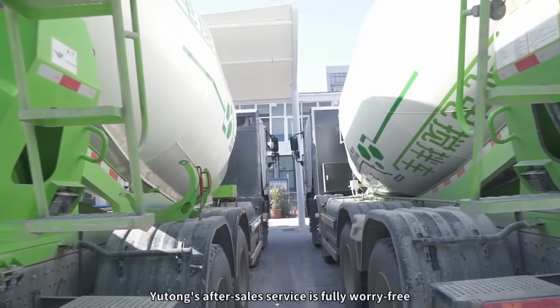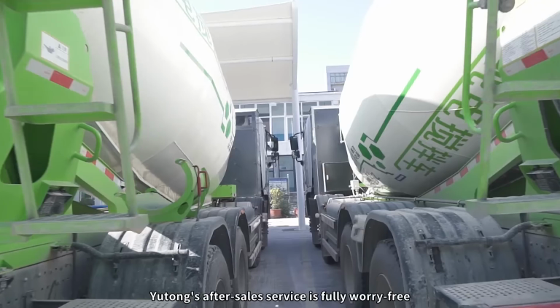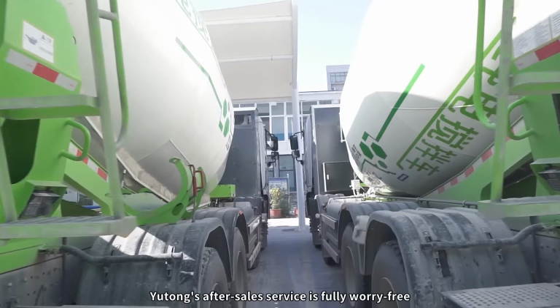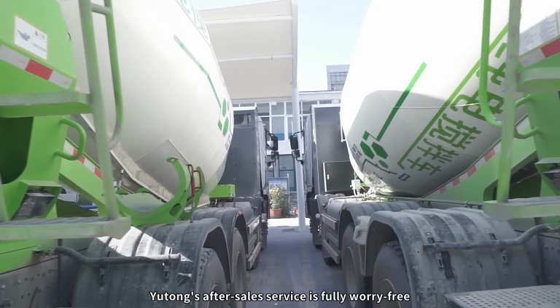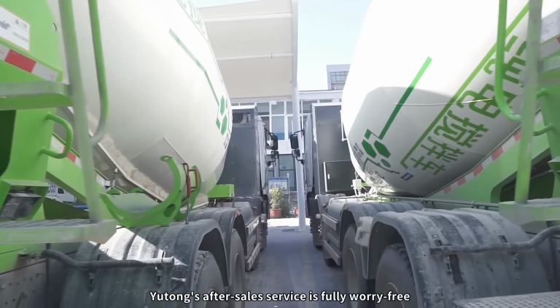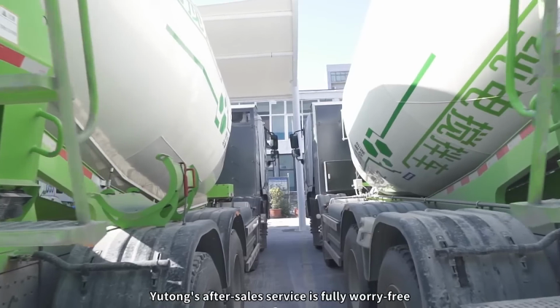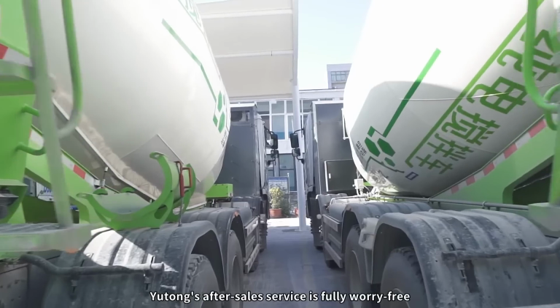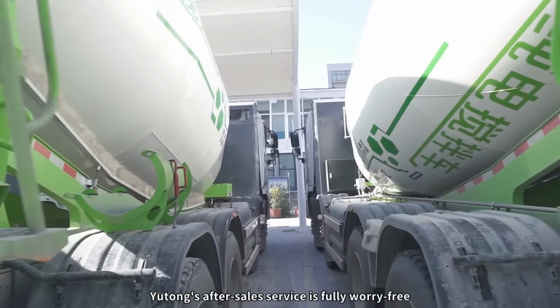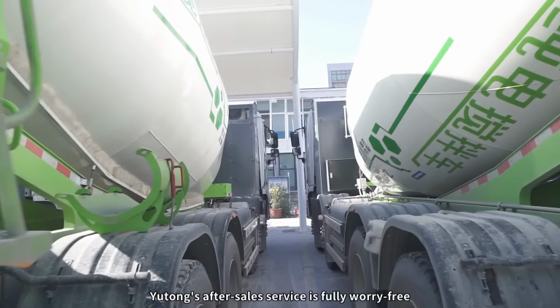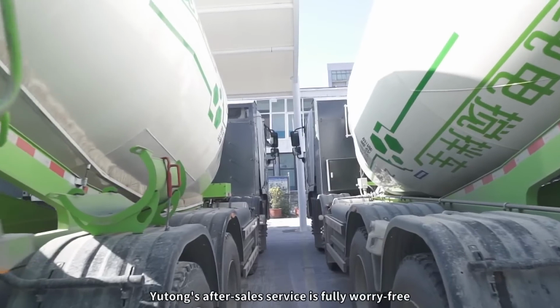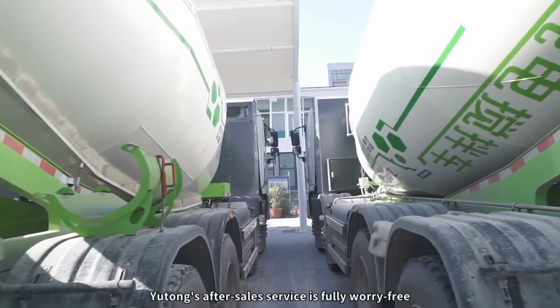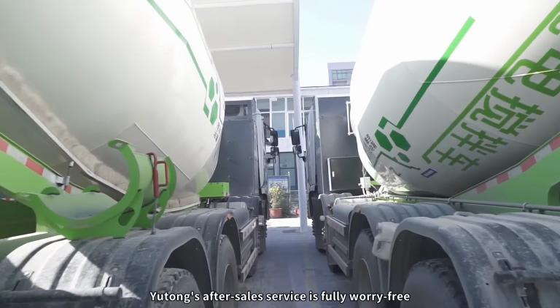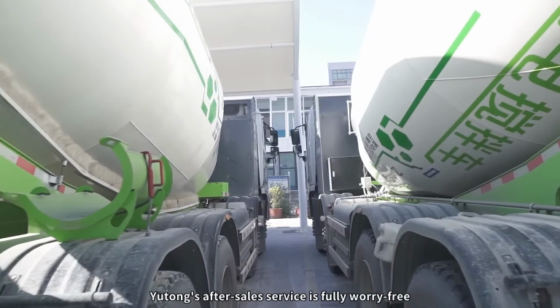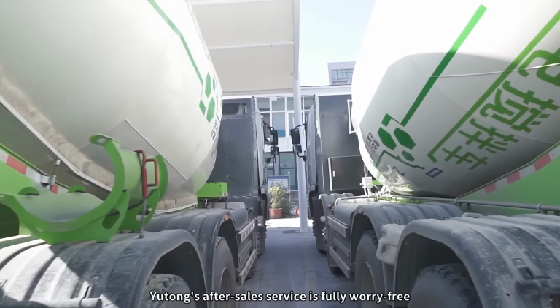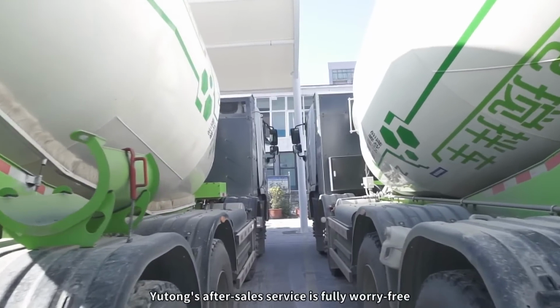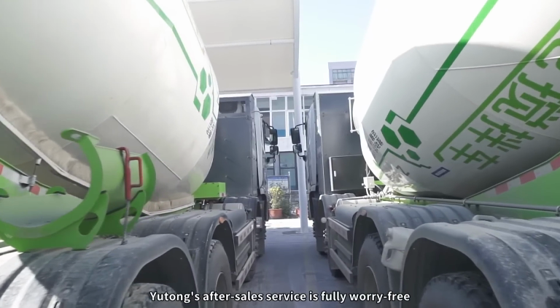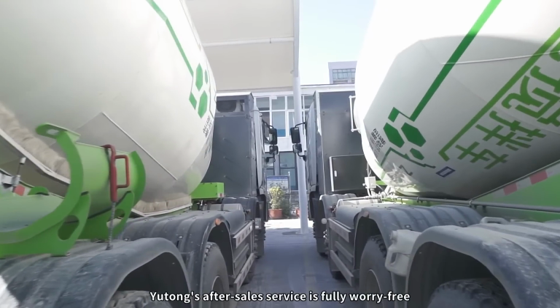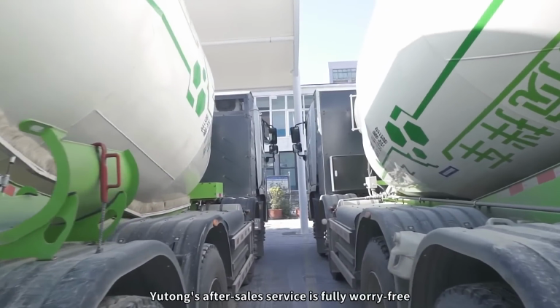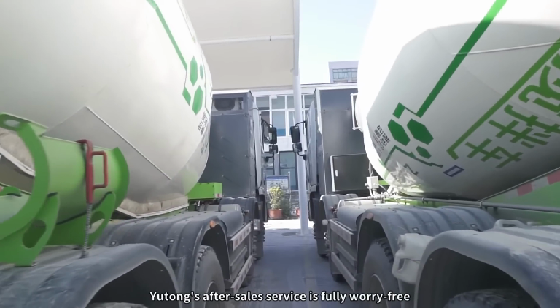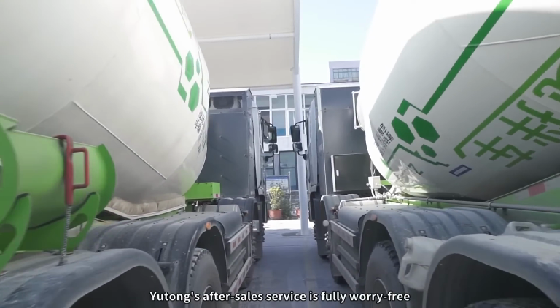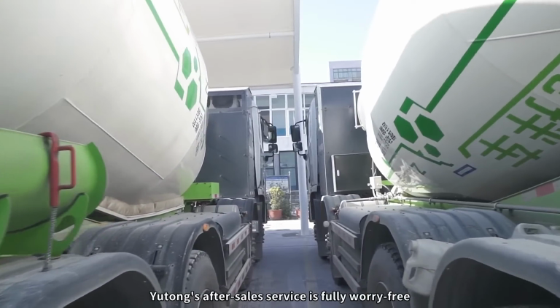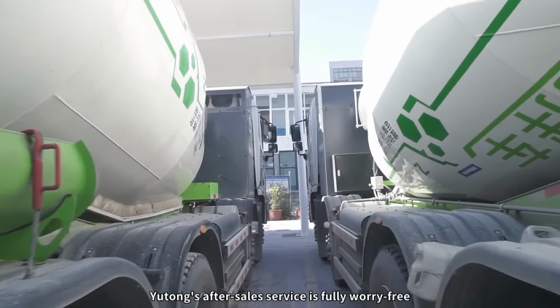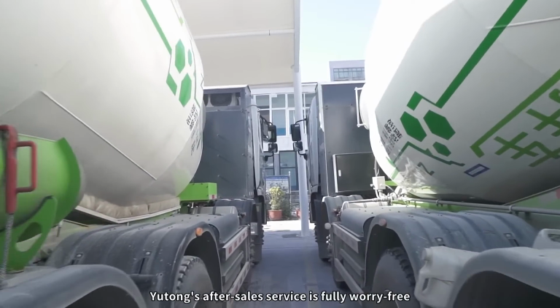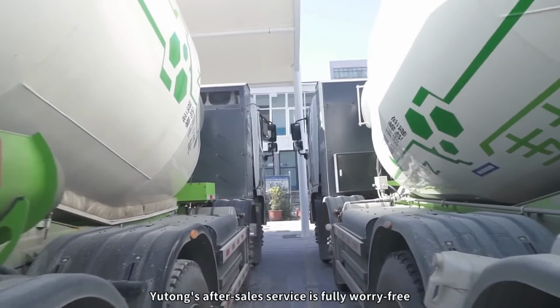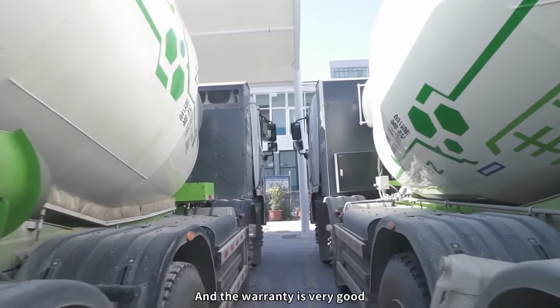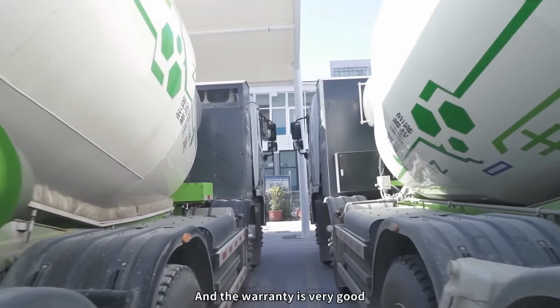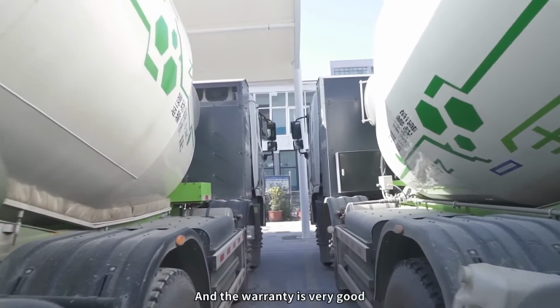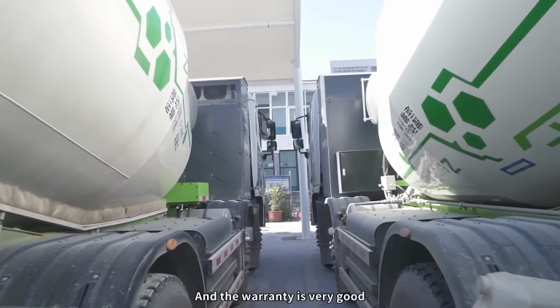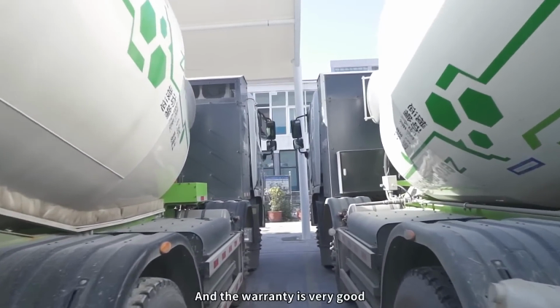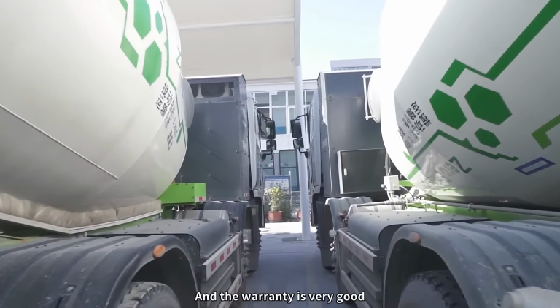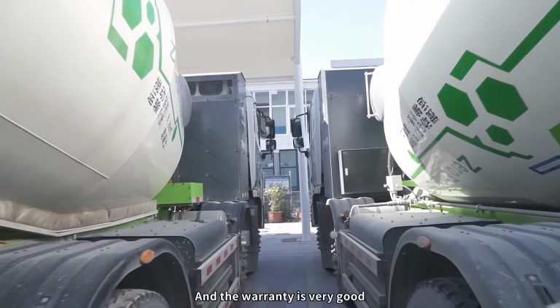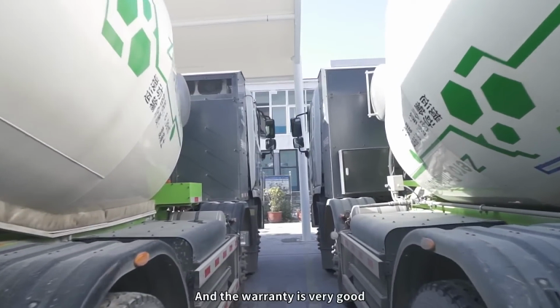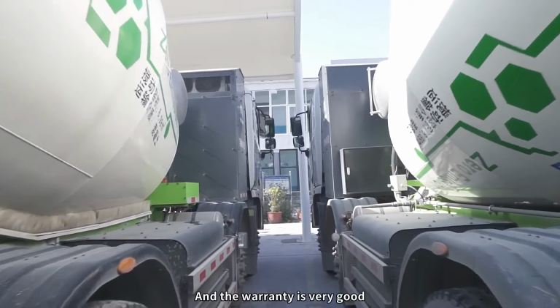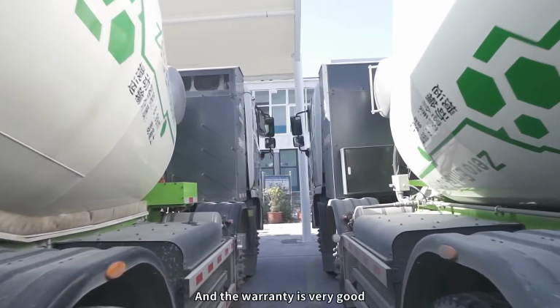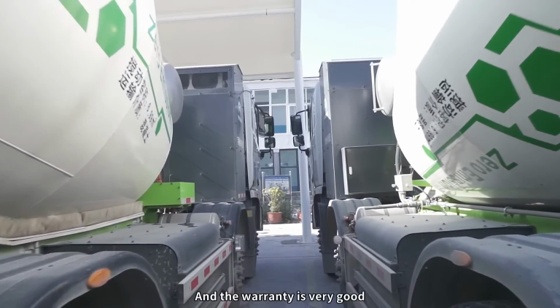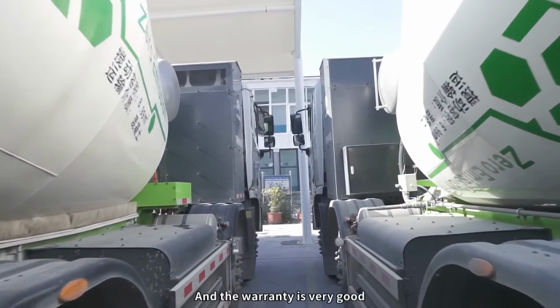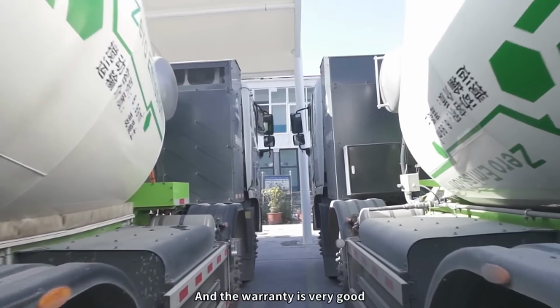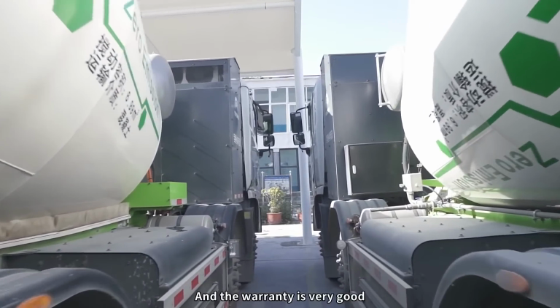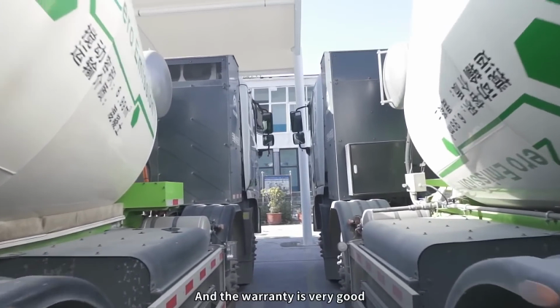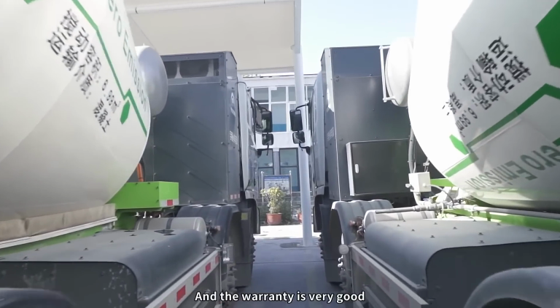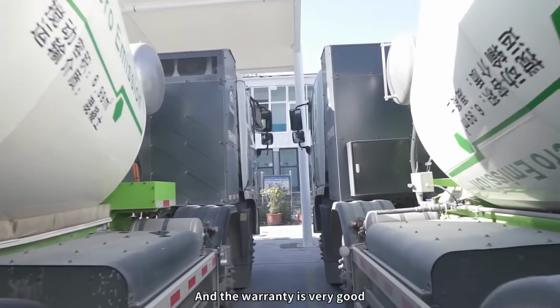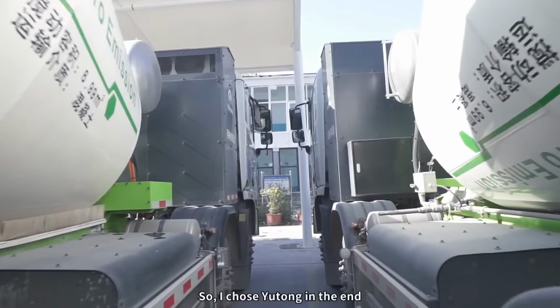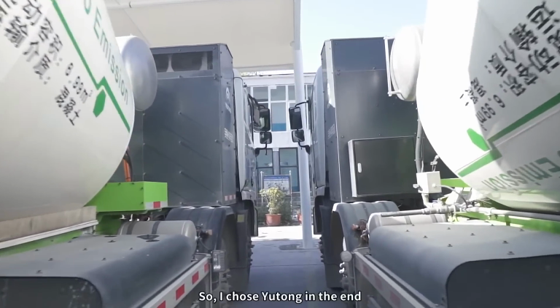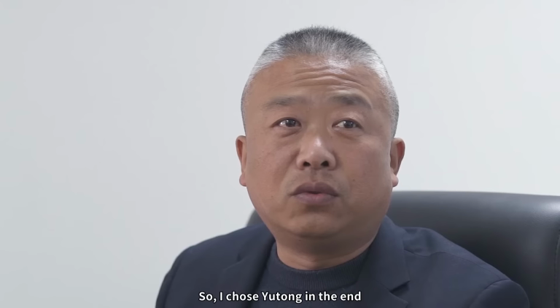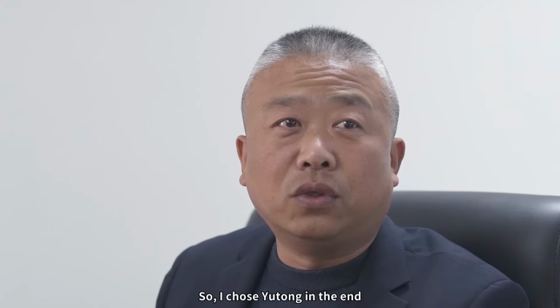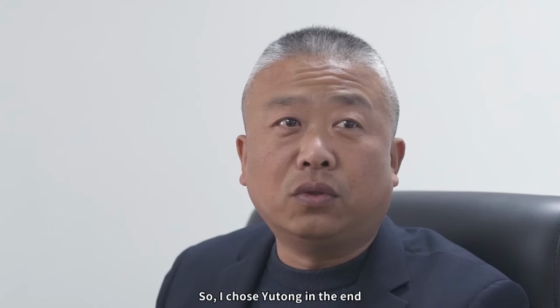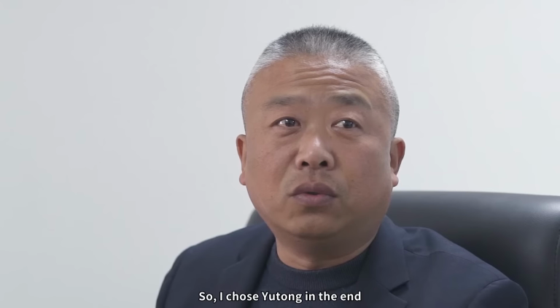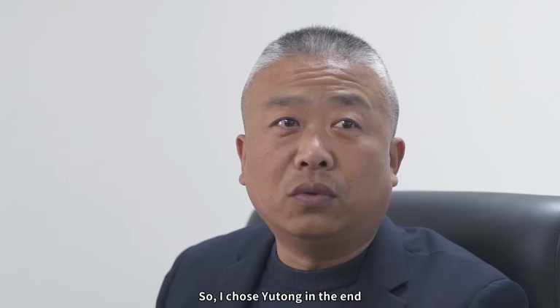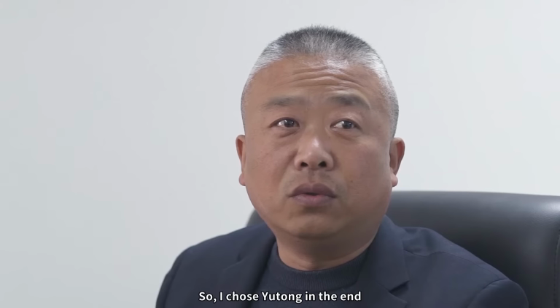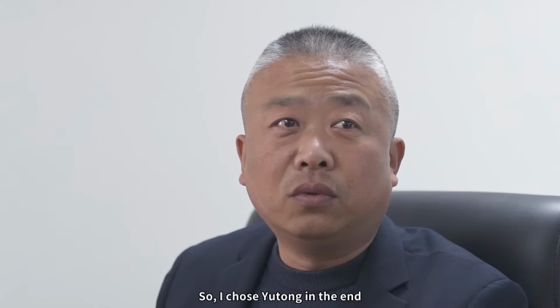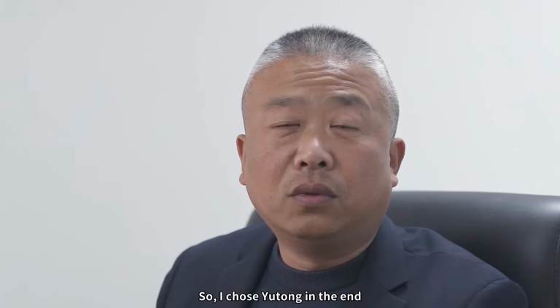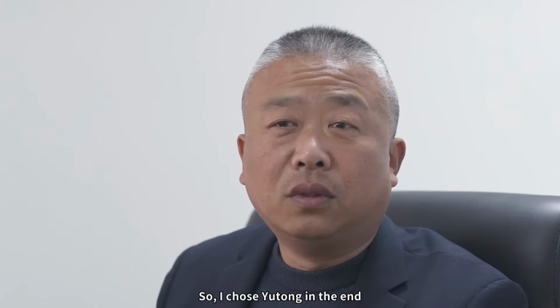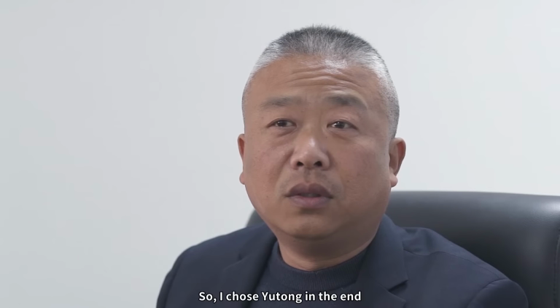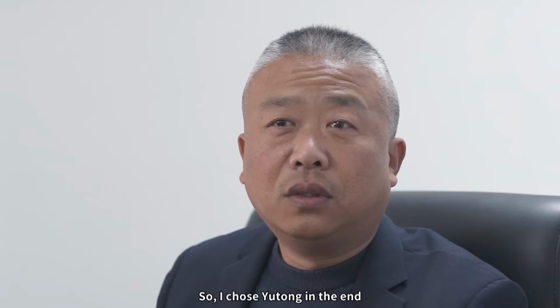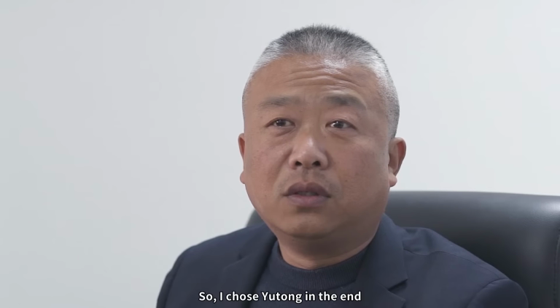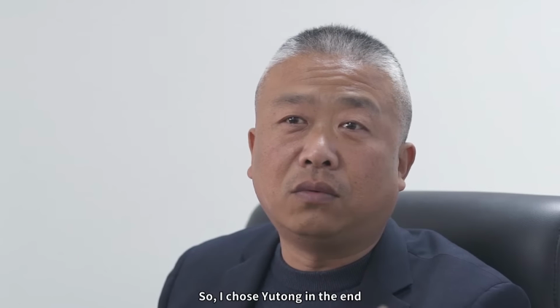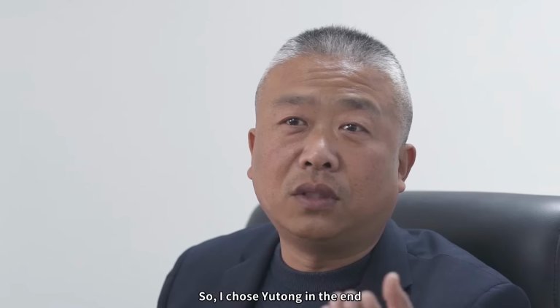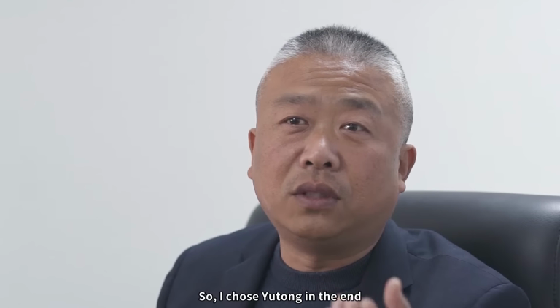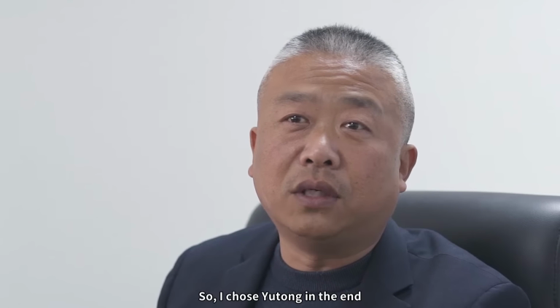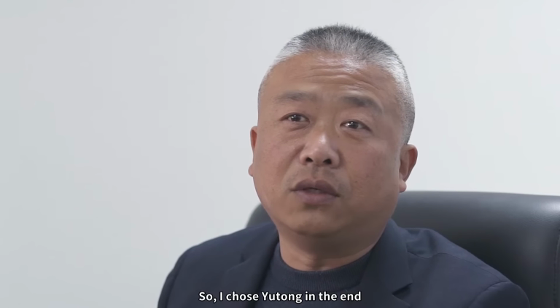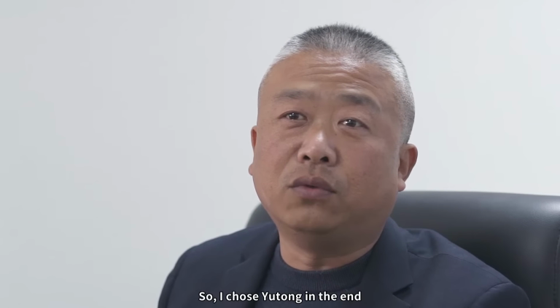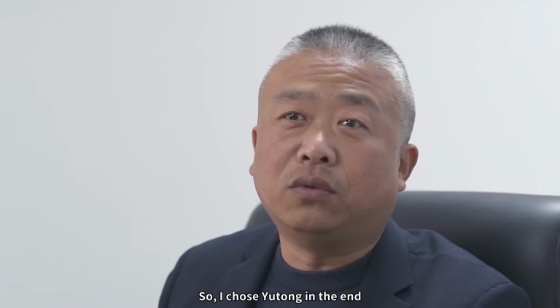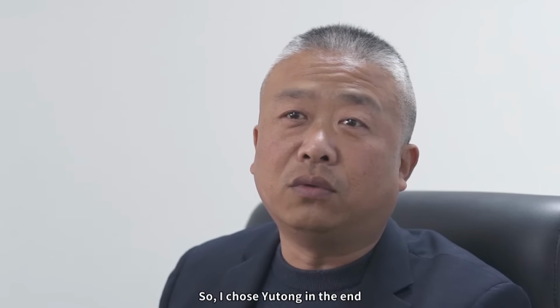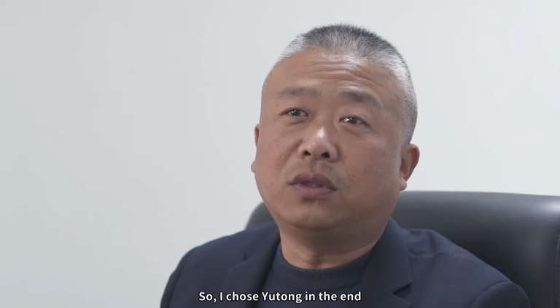Yutong's after-sales service is fully worry-free and the warranty is very good. So I chose Yutong in the end.